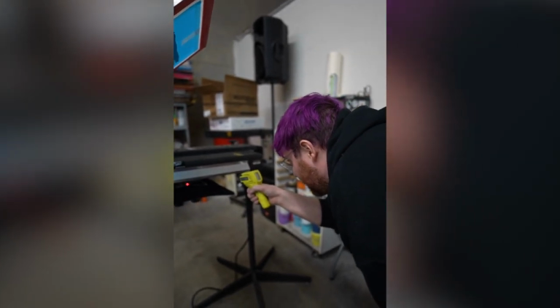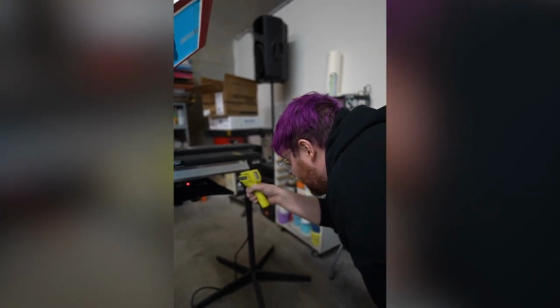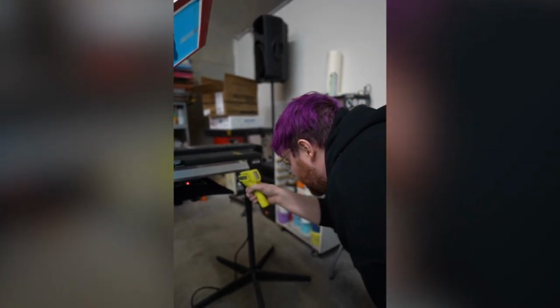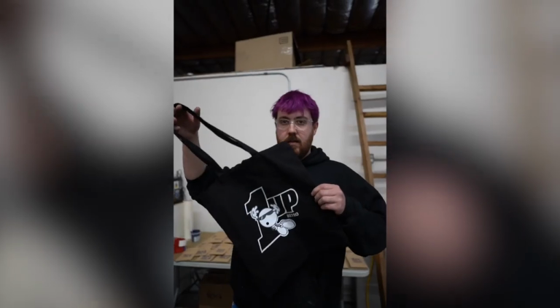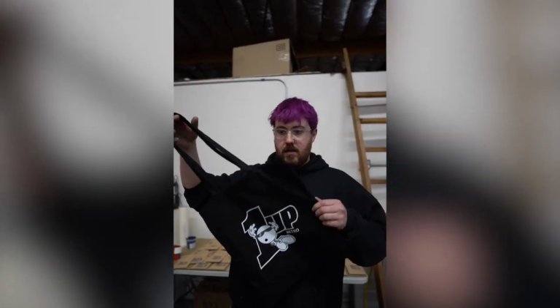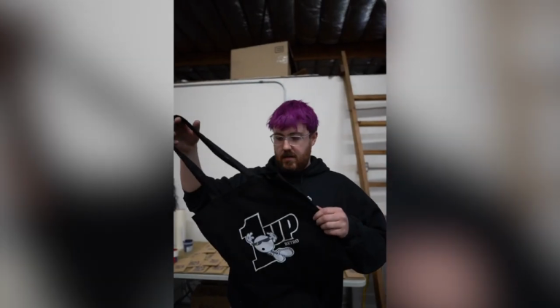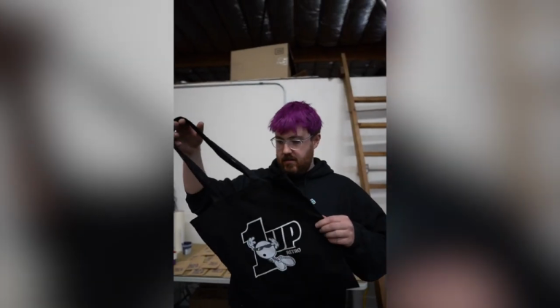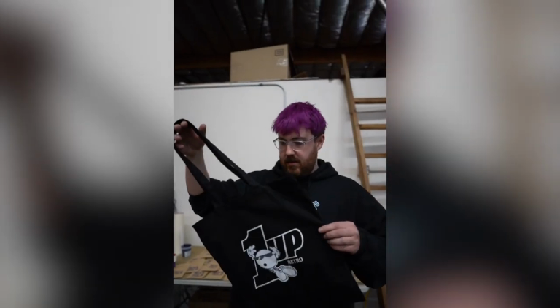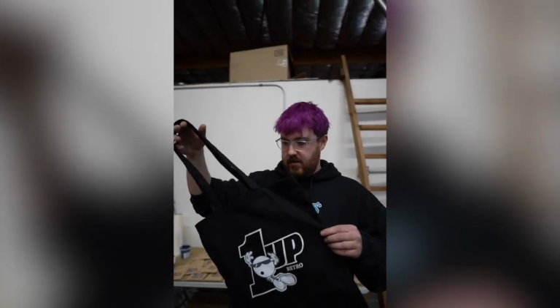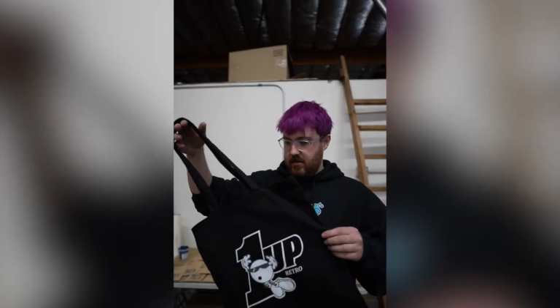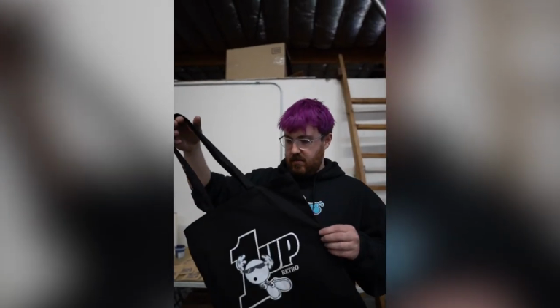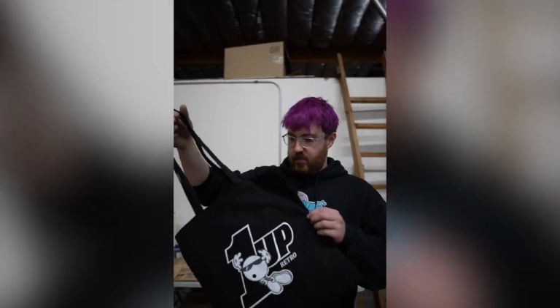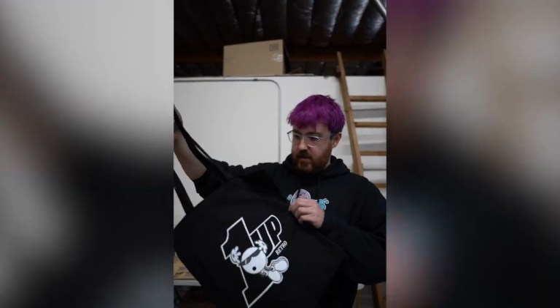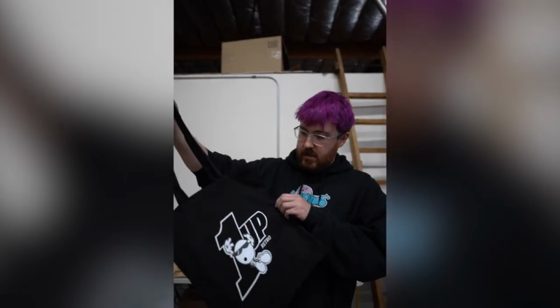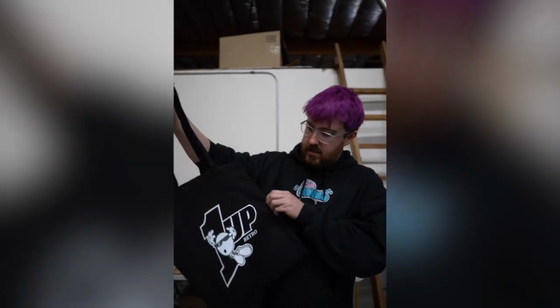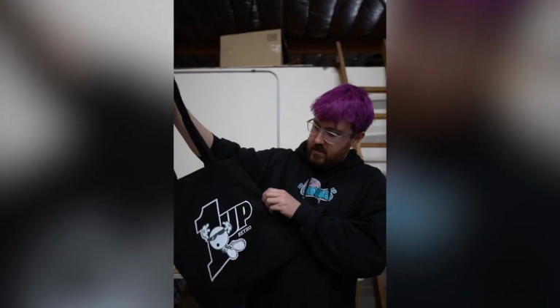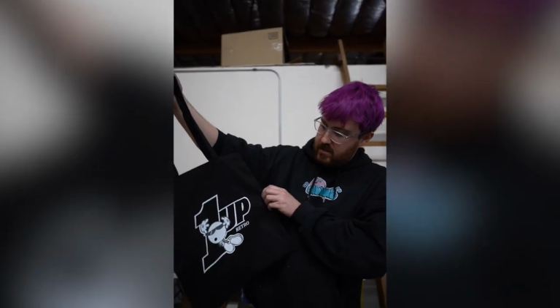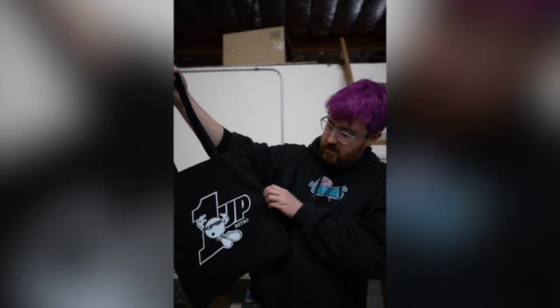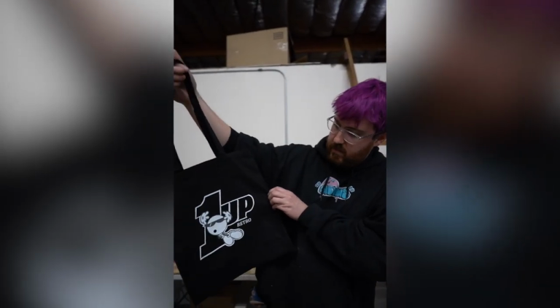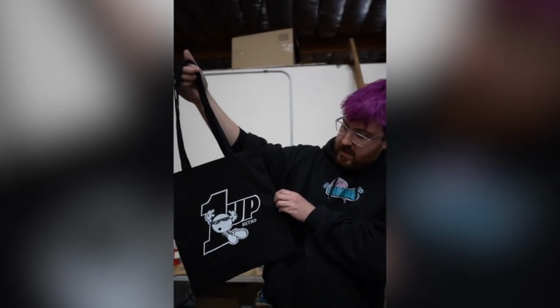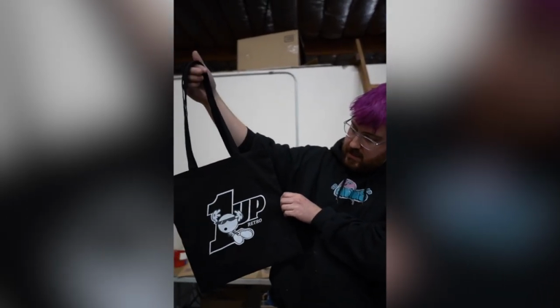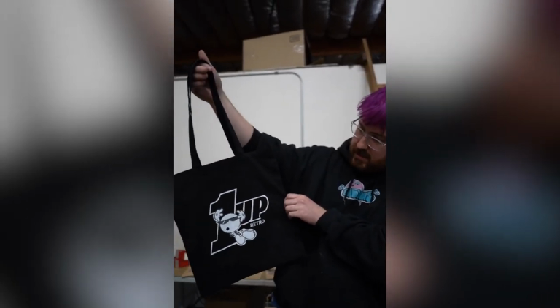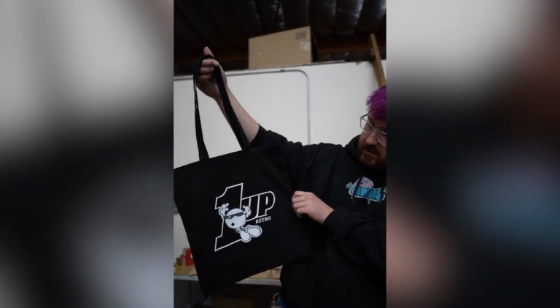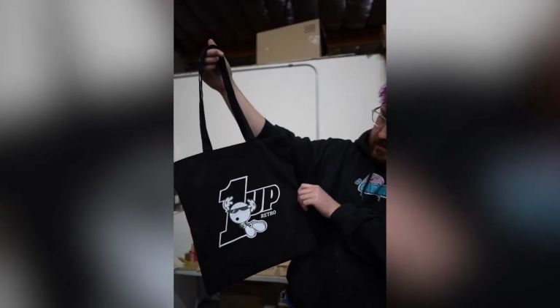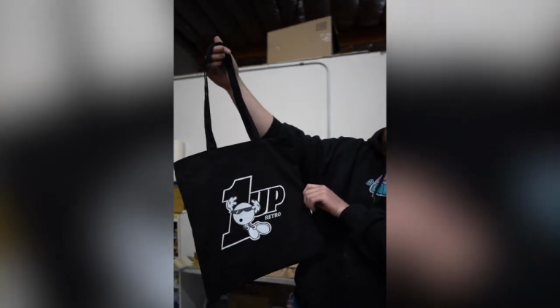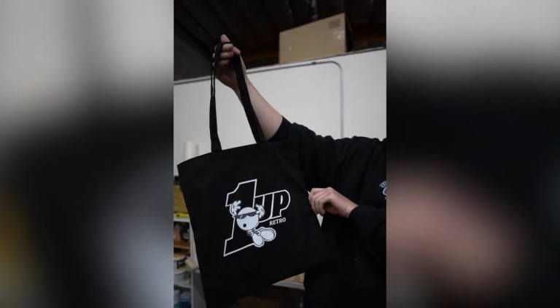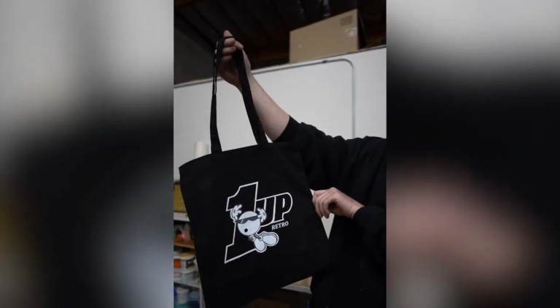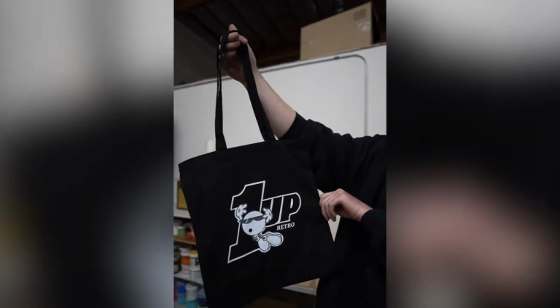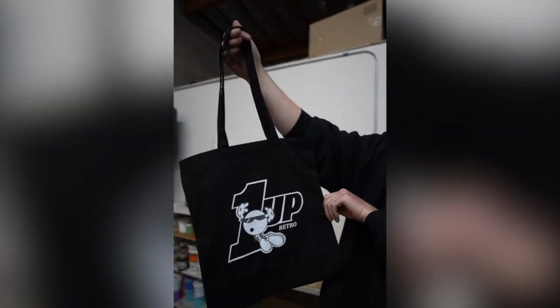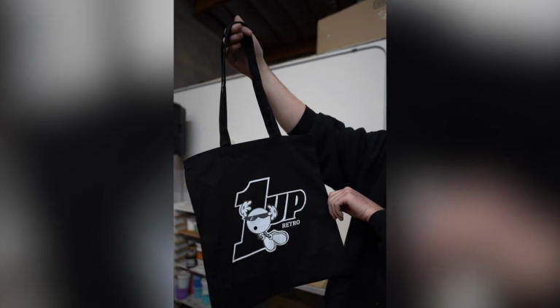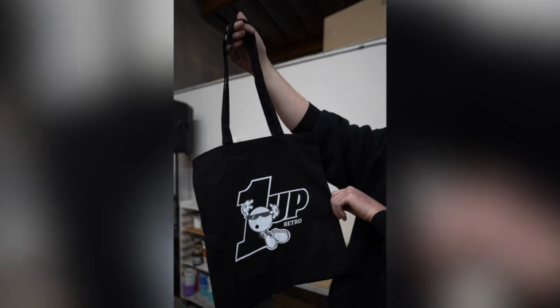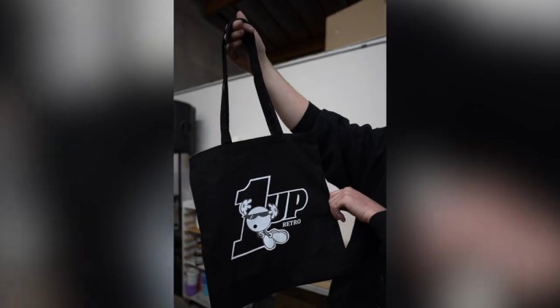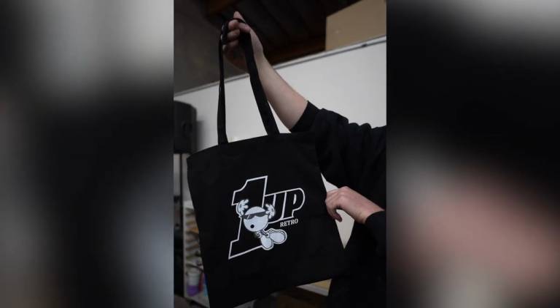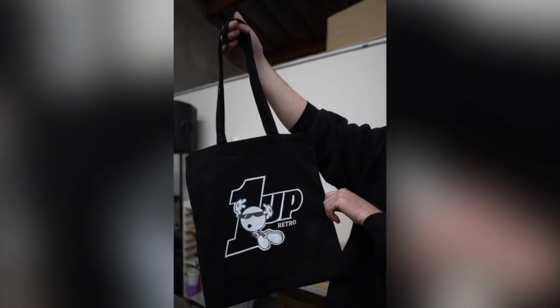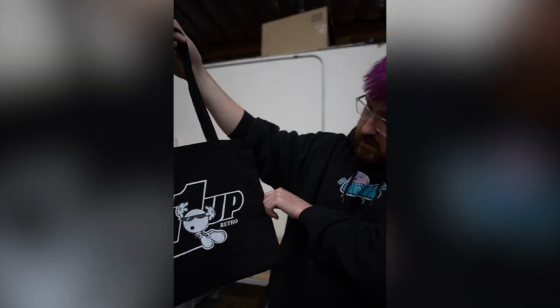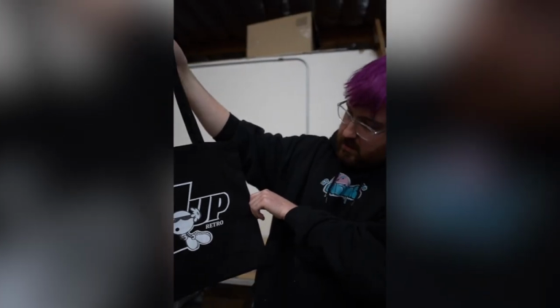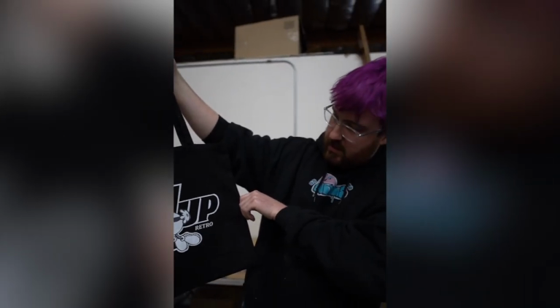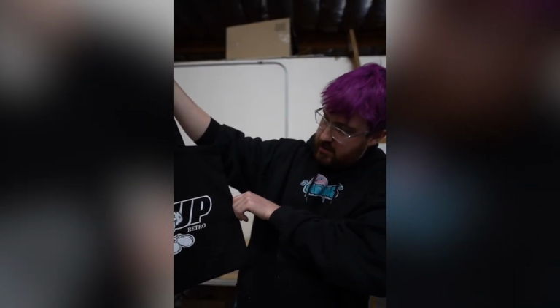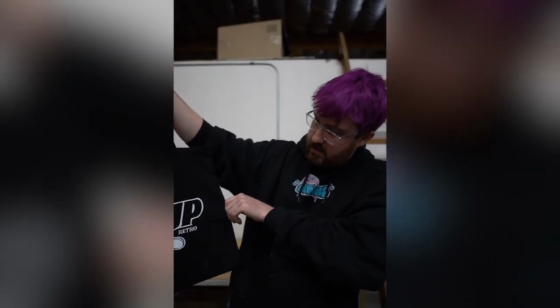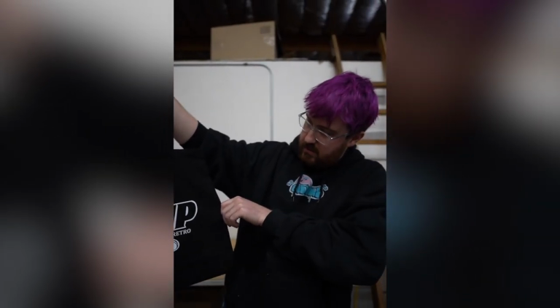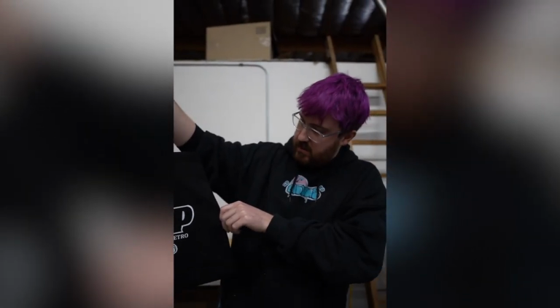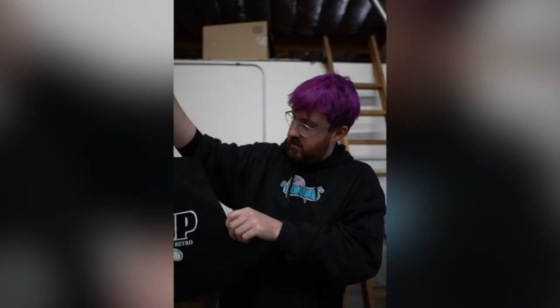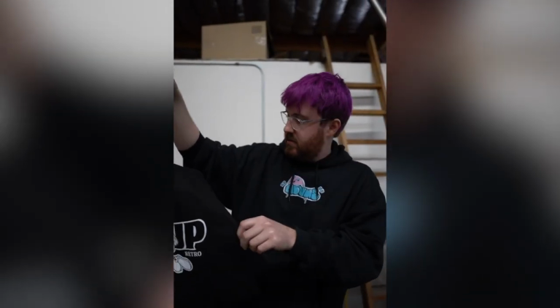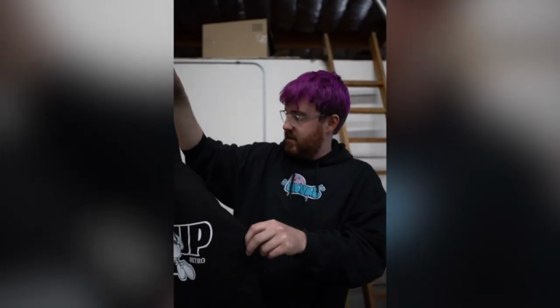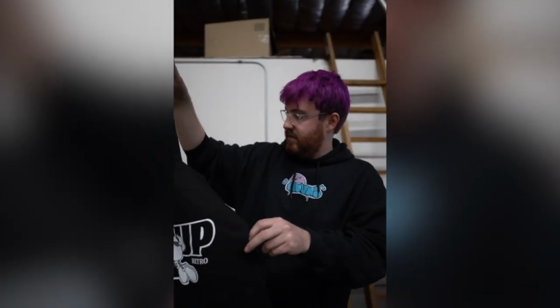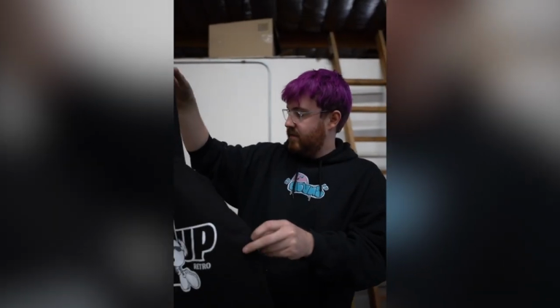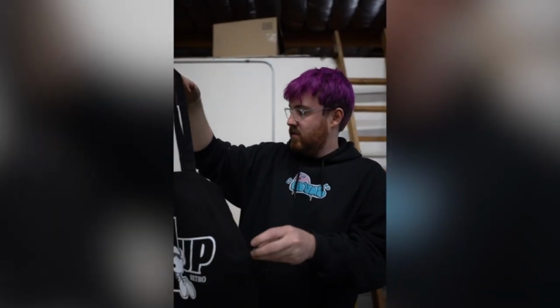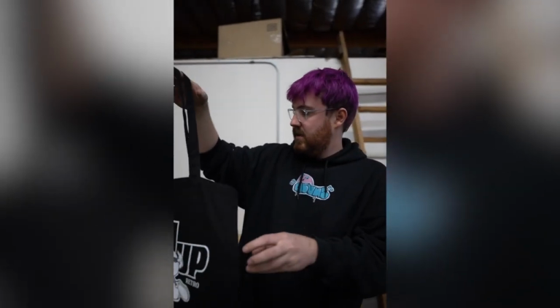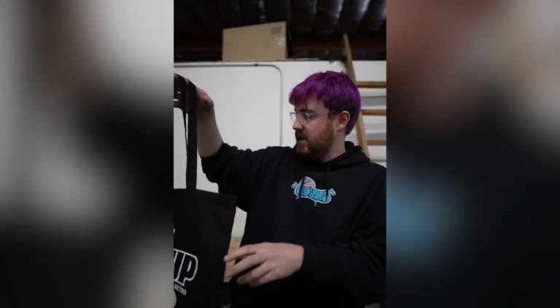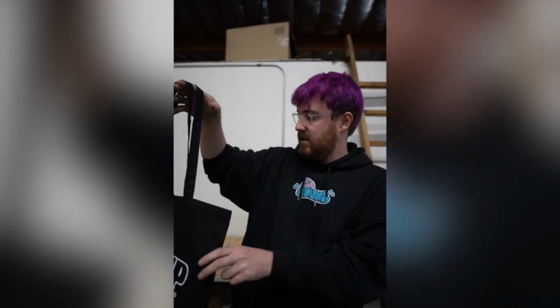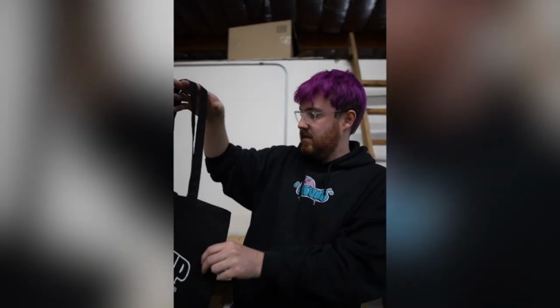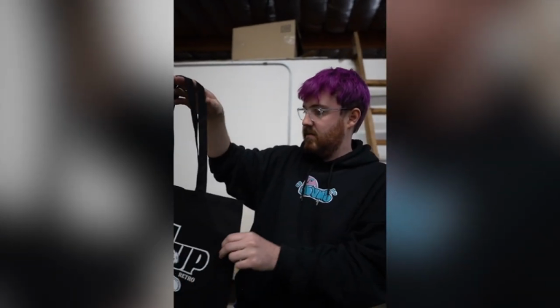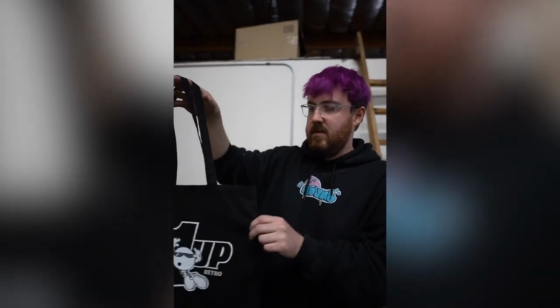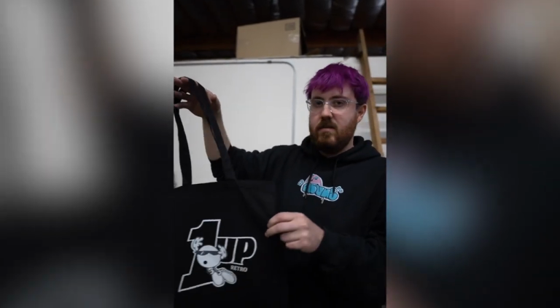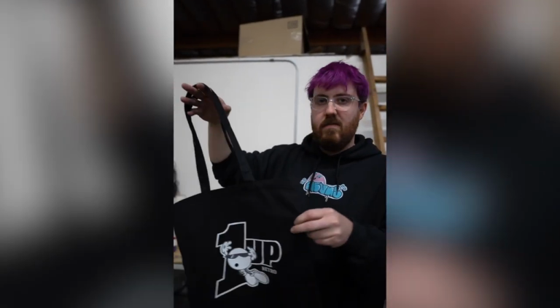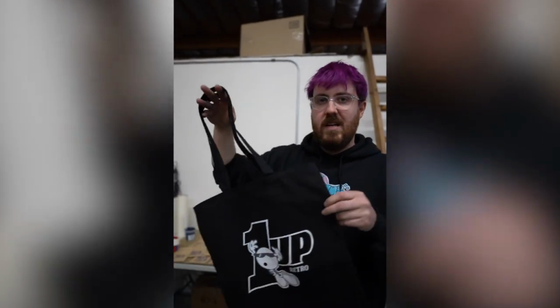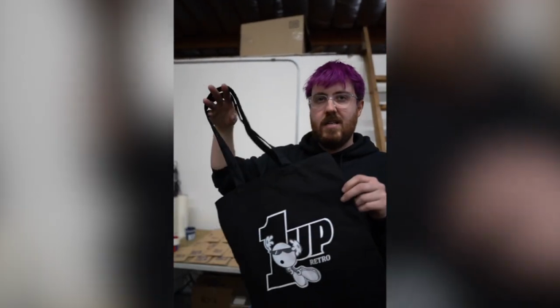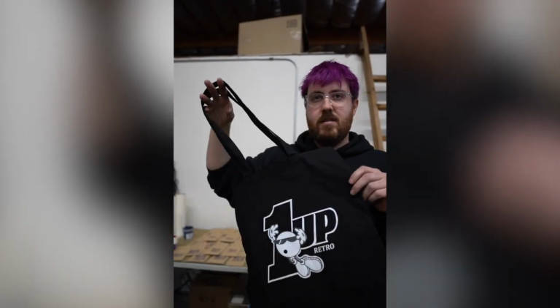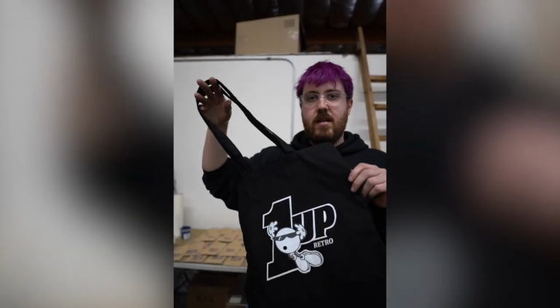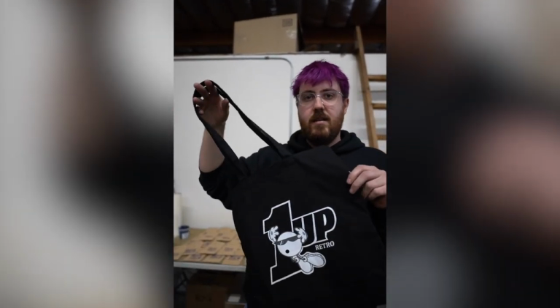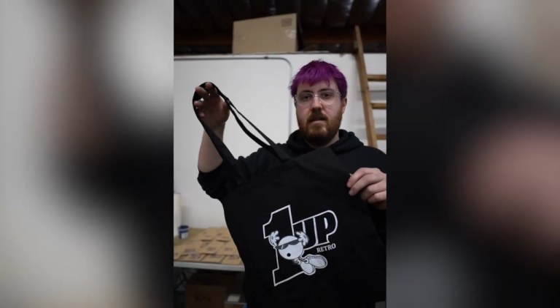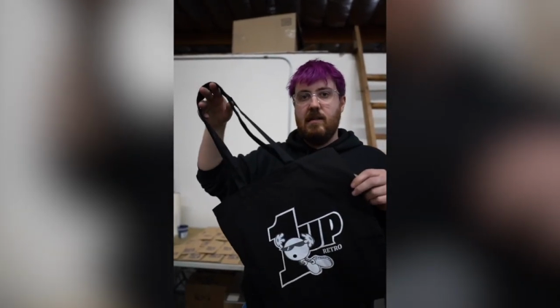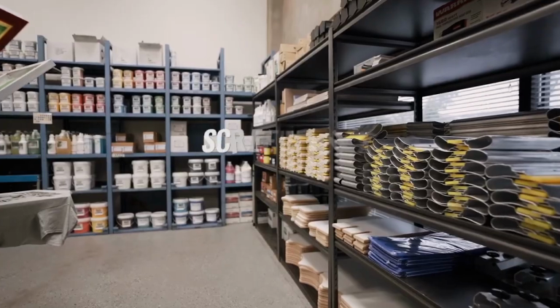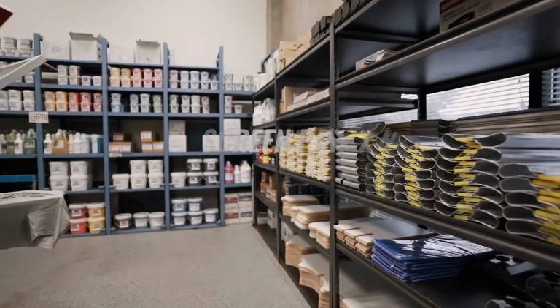All right, there you go. Printed a tote bag, white ink, and cured it fully with the flash dryer.